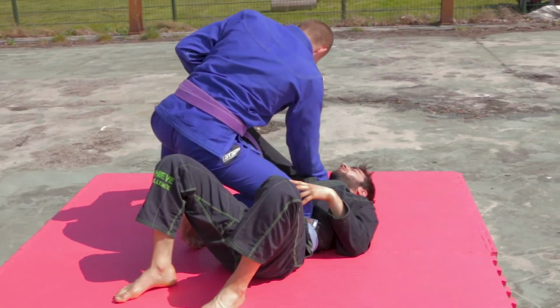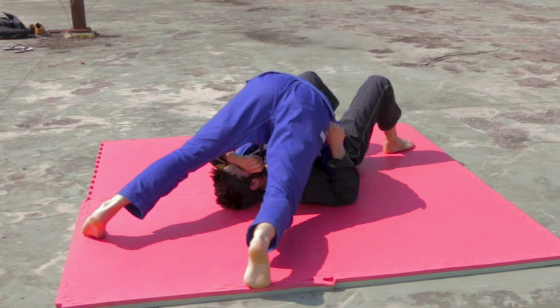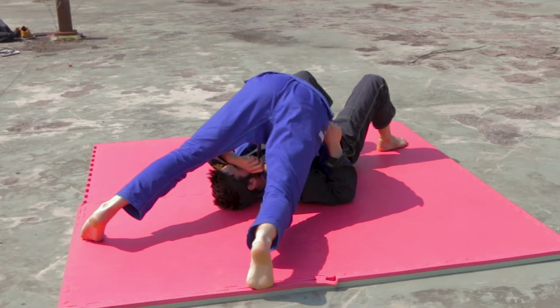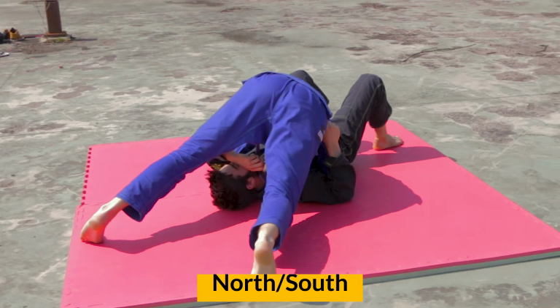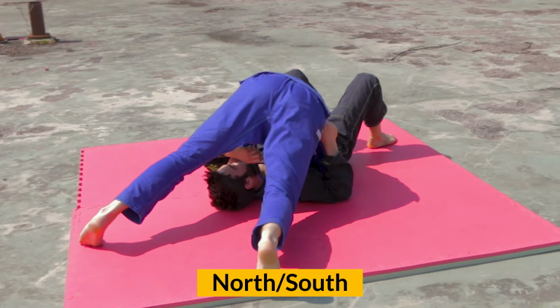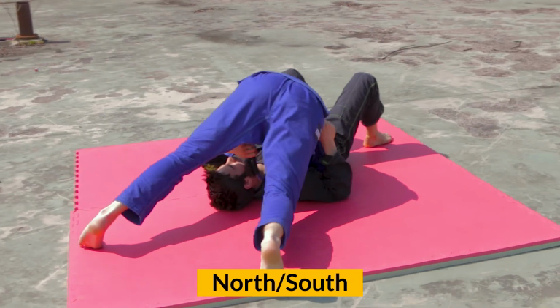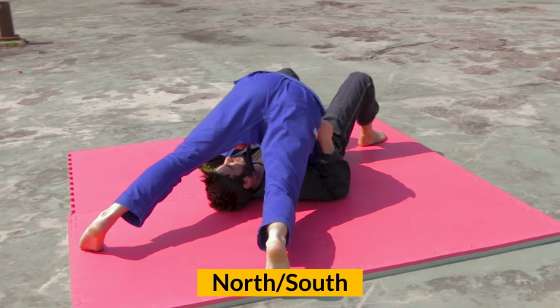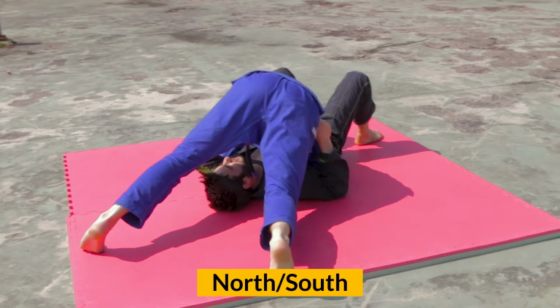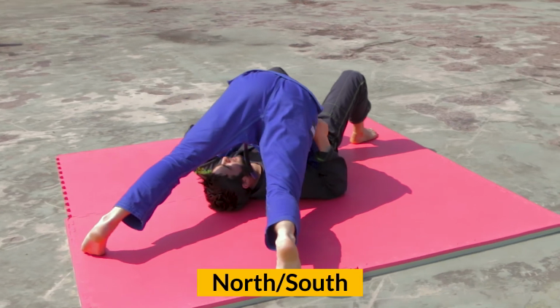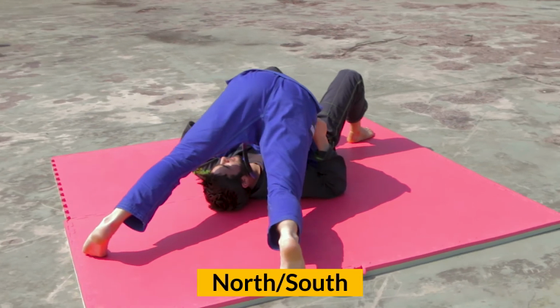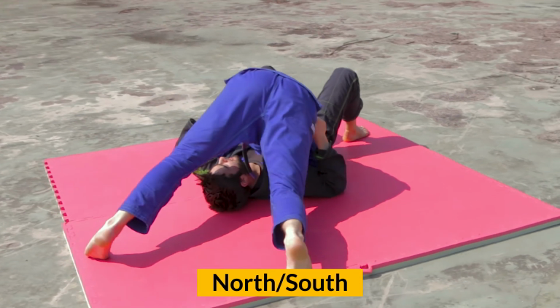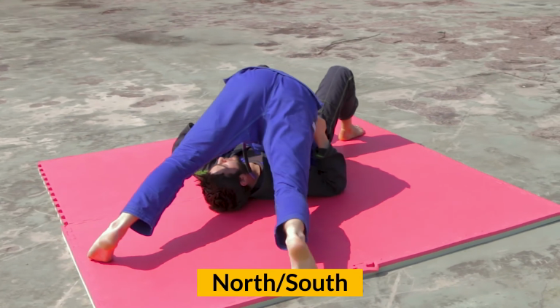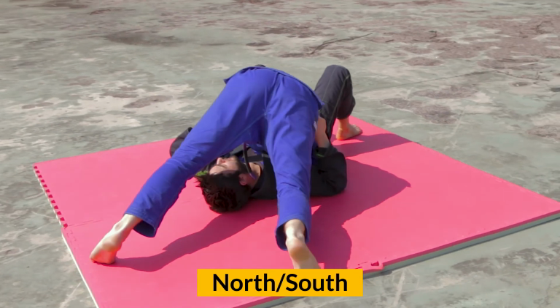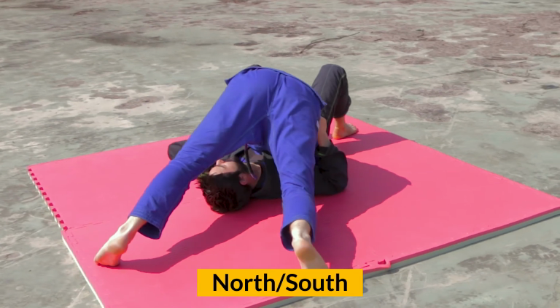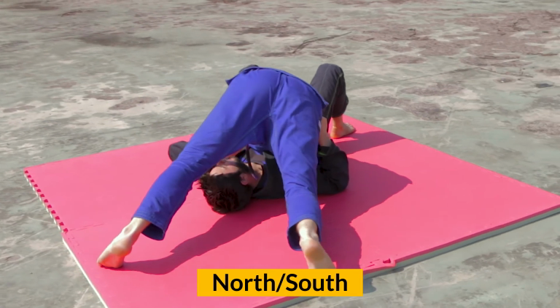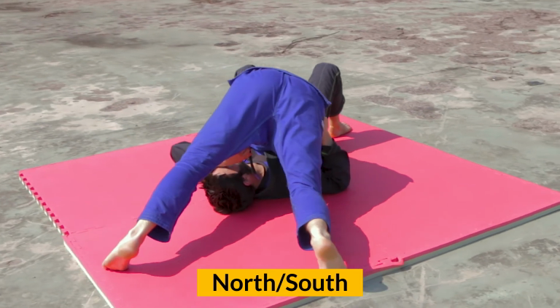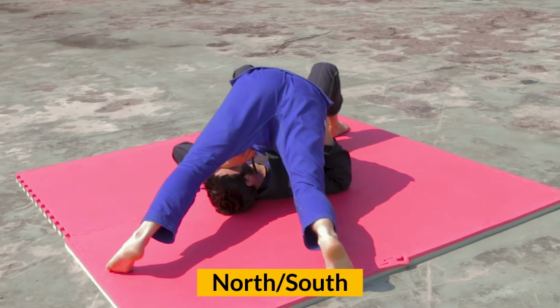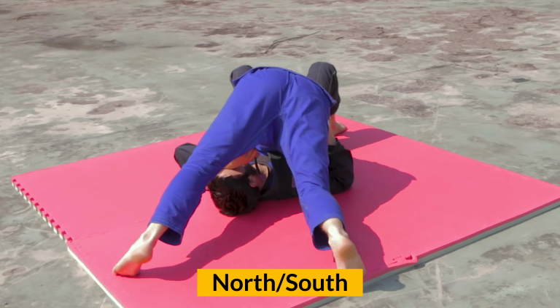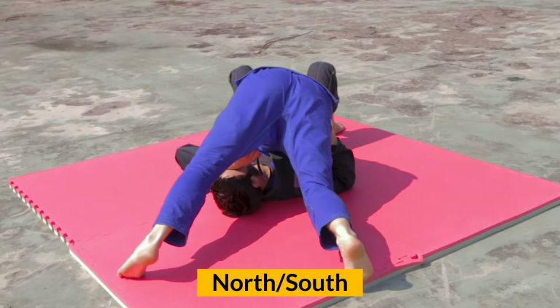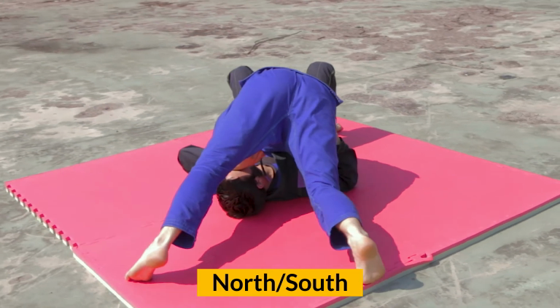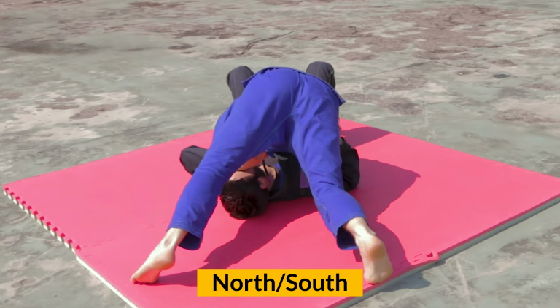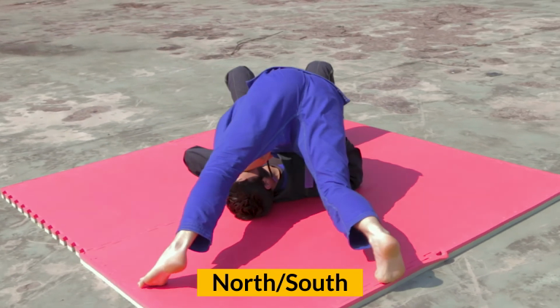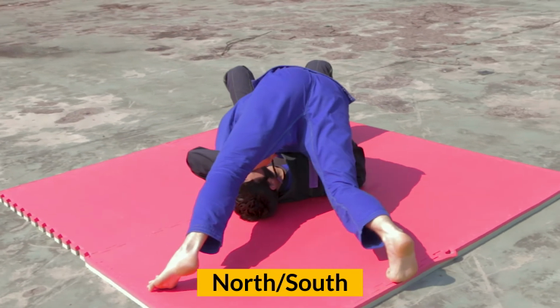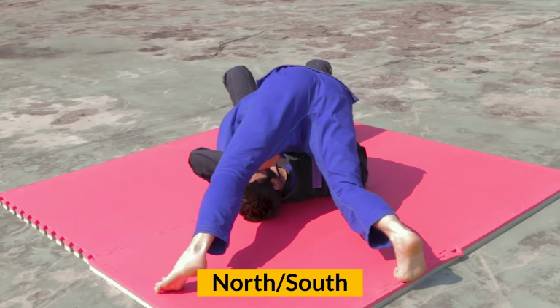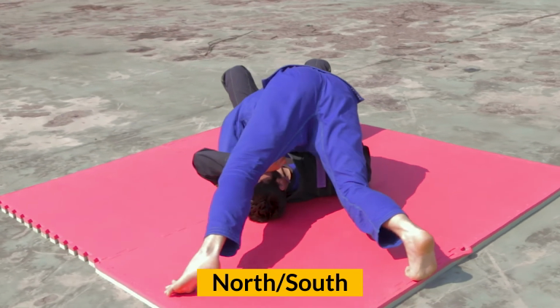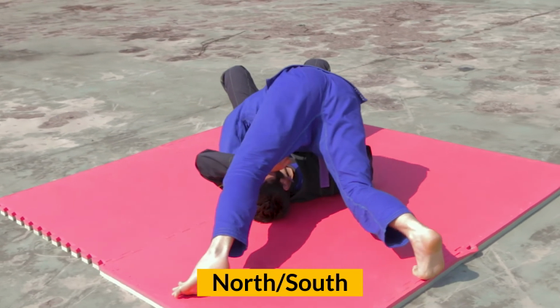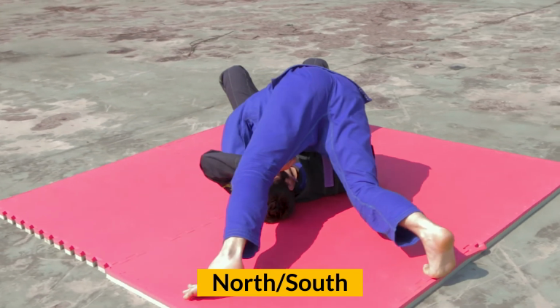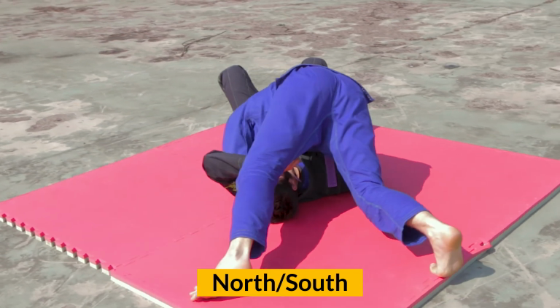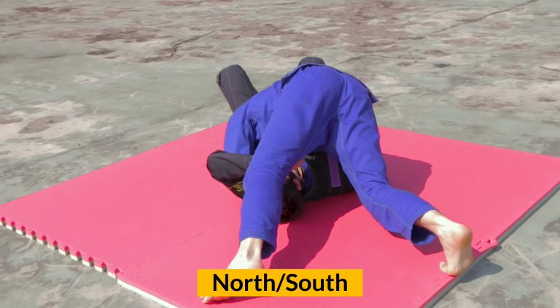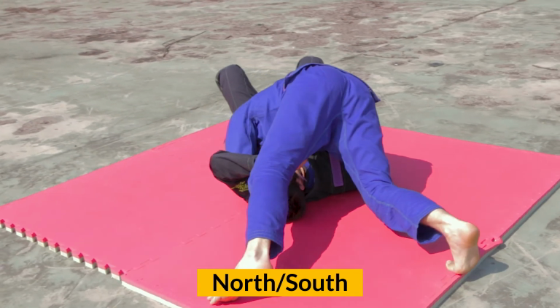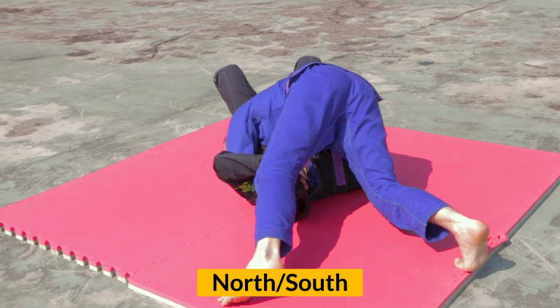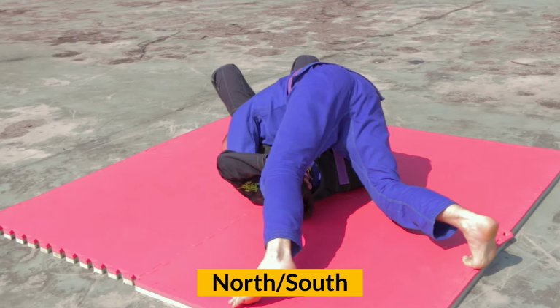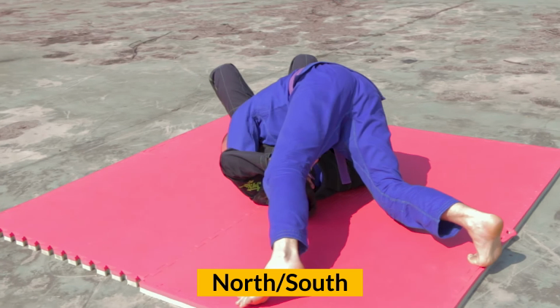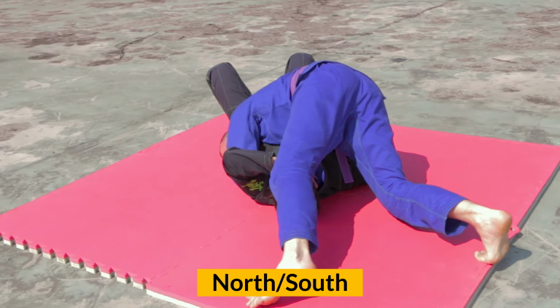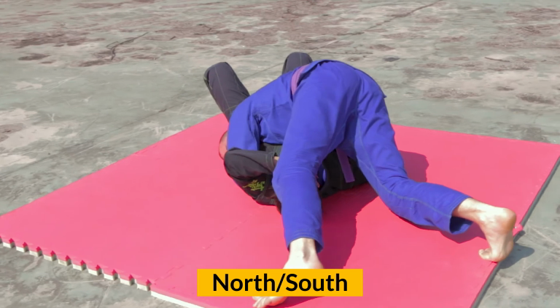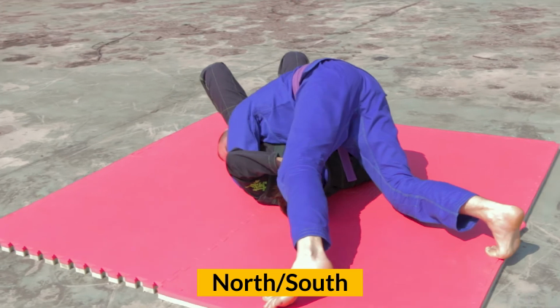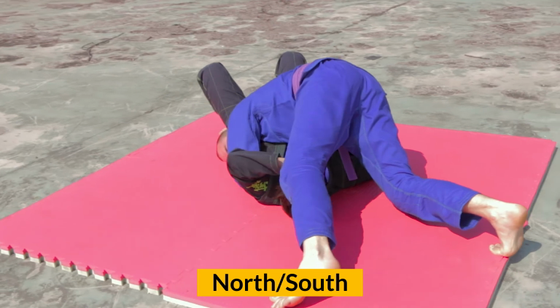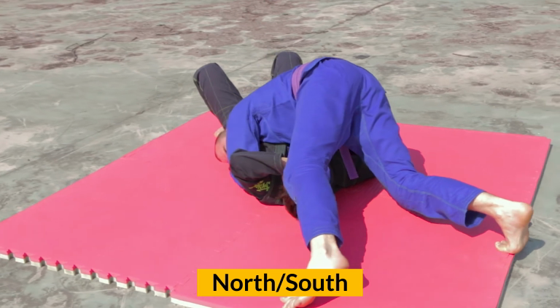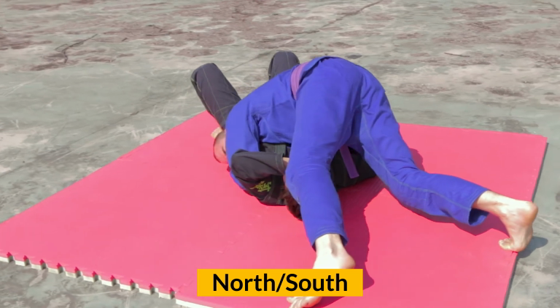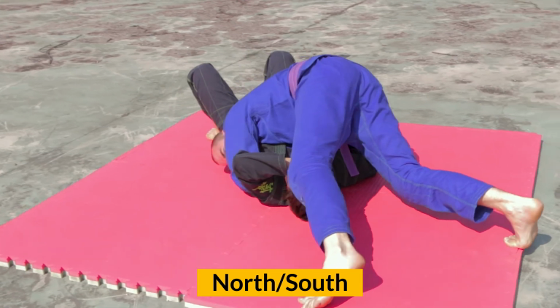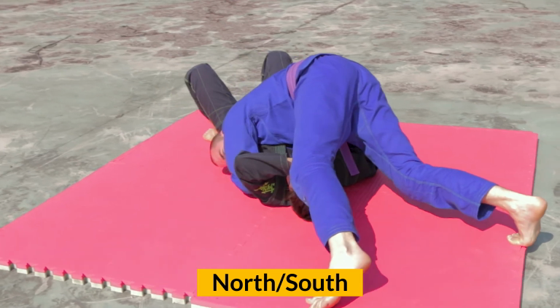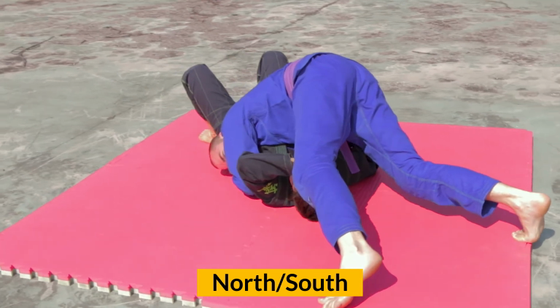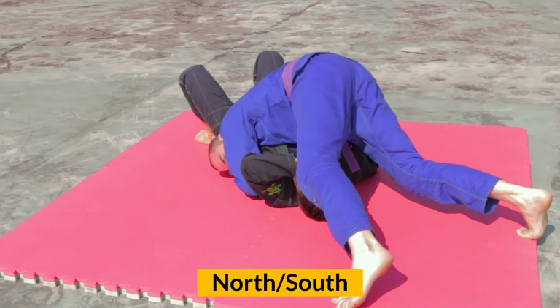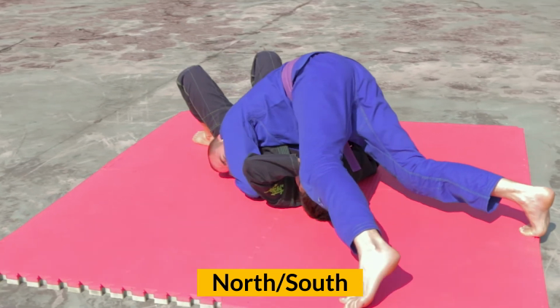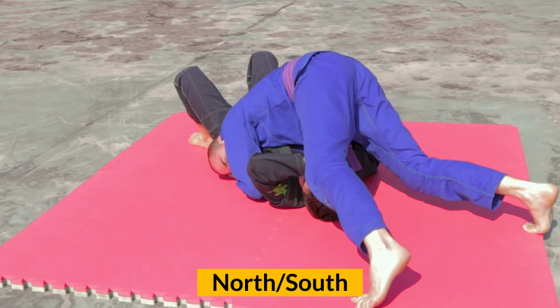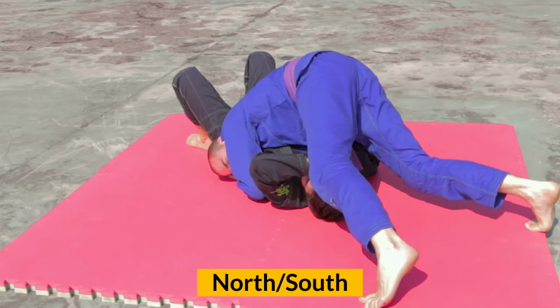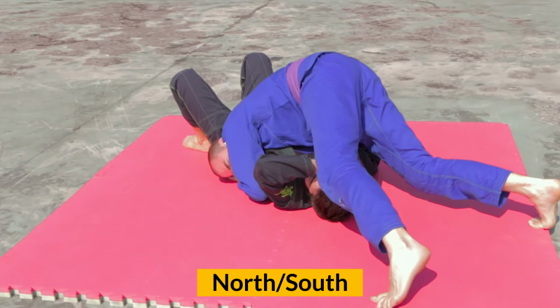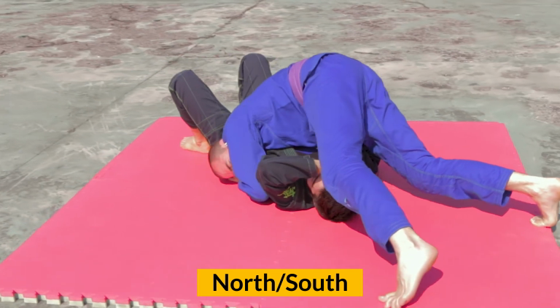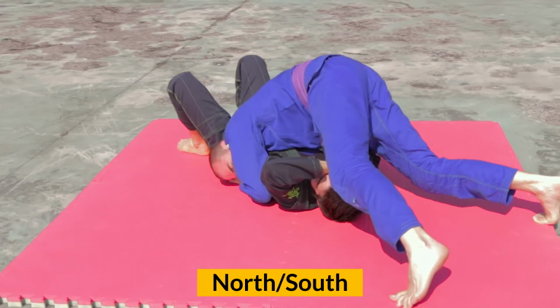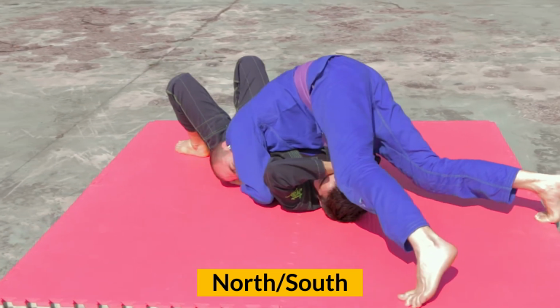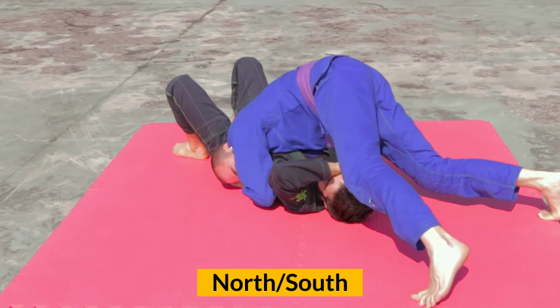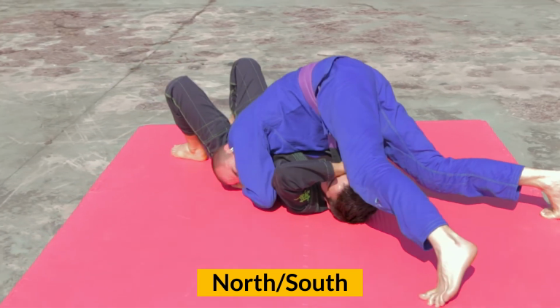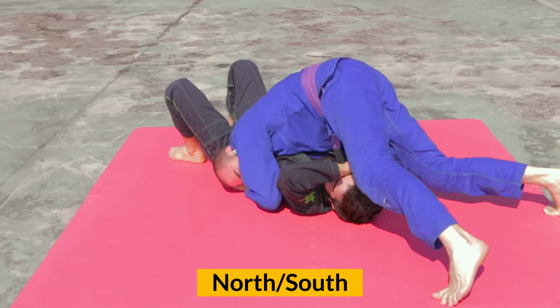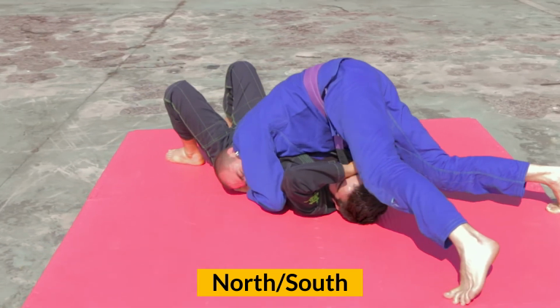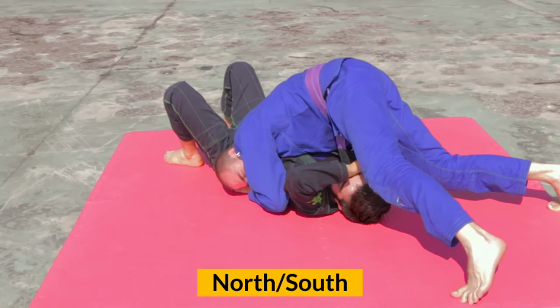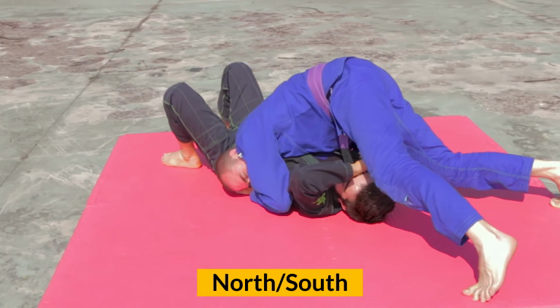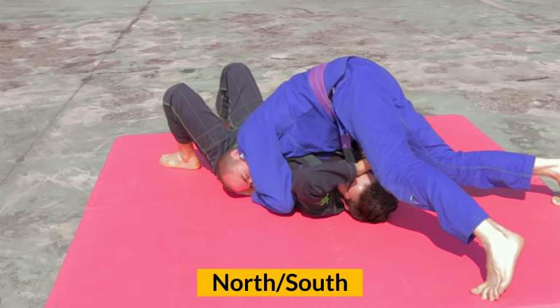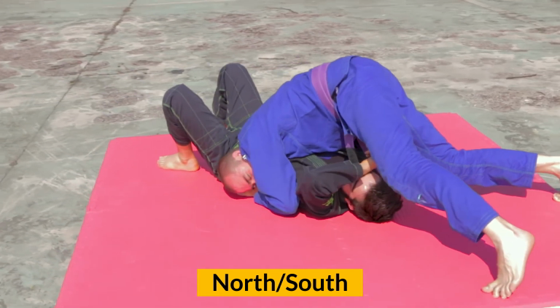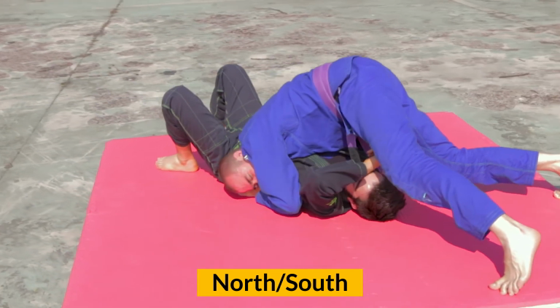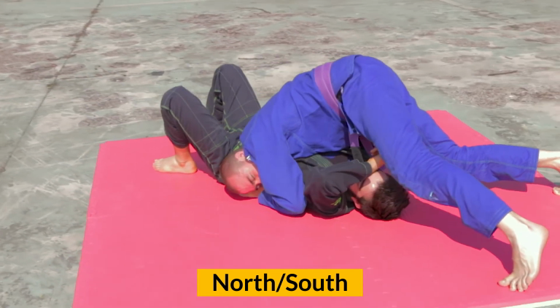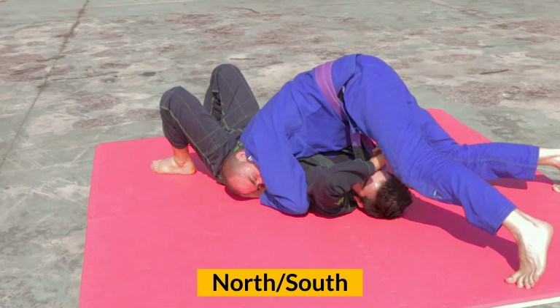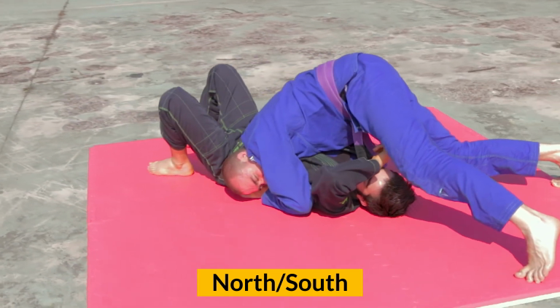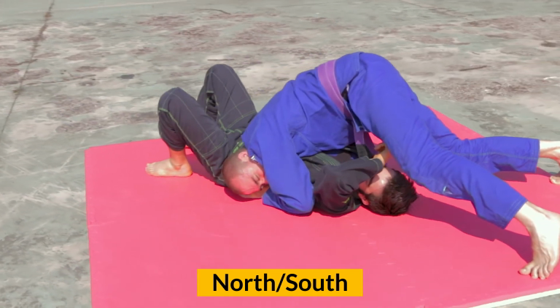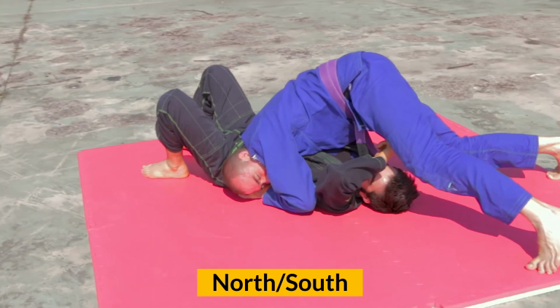In the north-south position, the top player controls in a way similar to side control. Instead of being at a 90 degree angle, the spines are aligned.